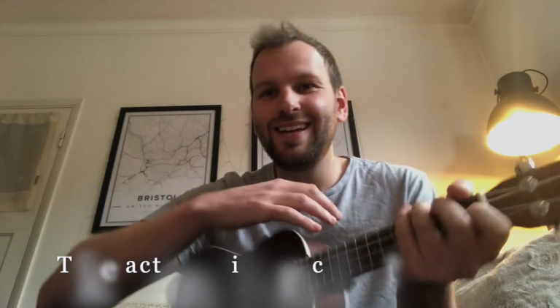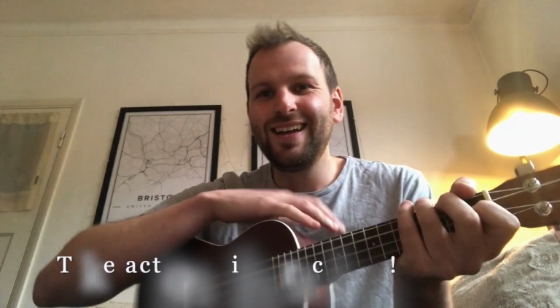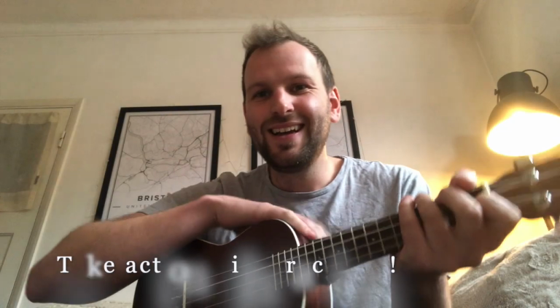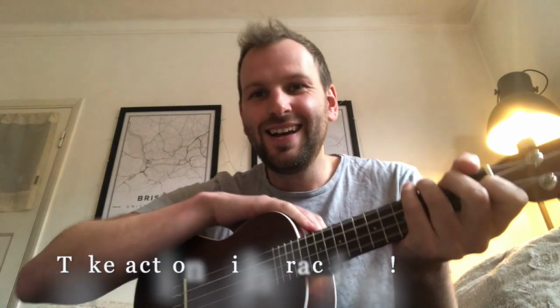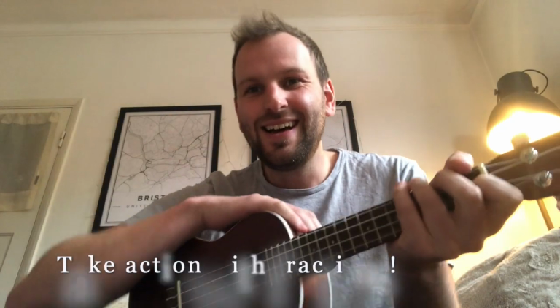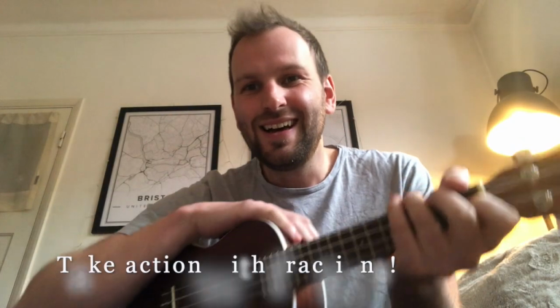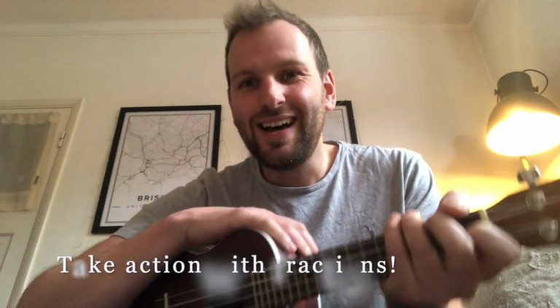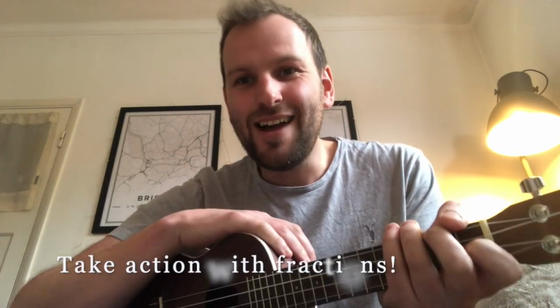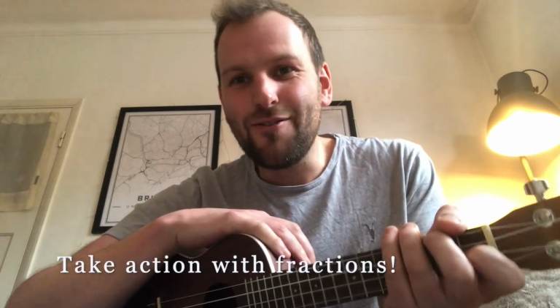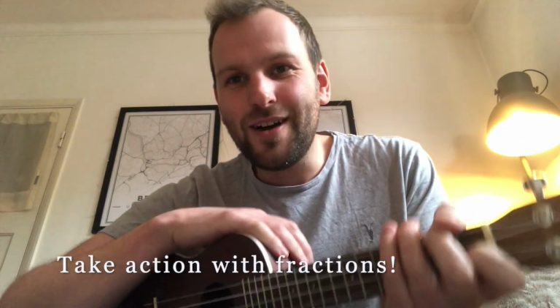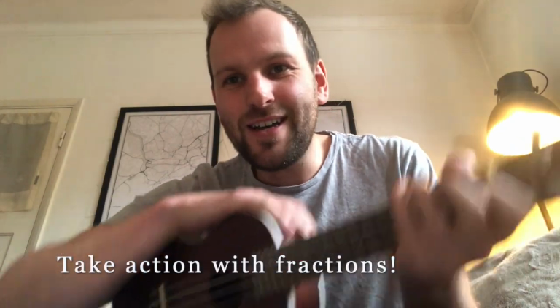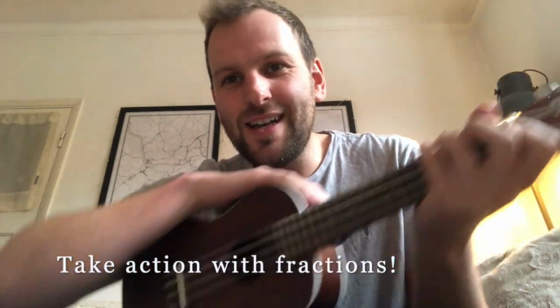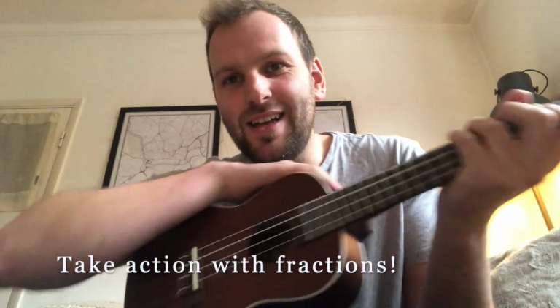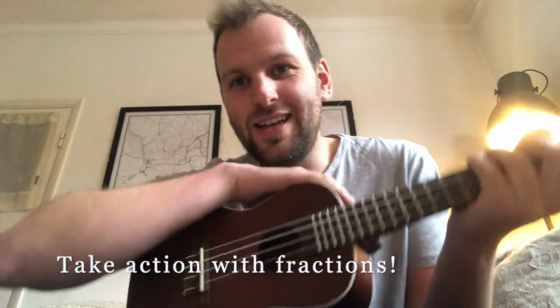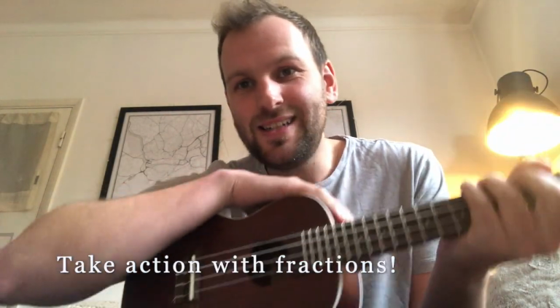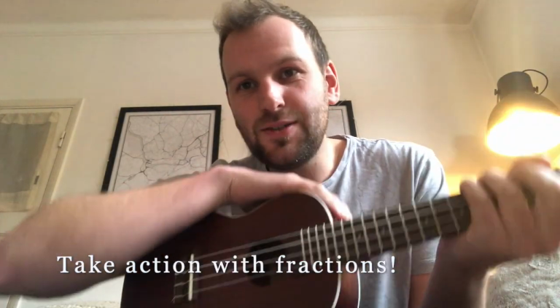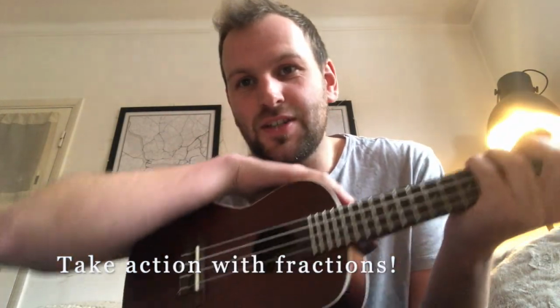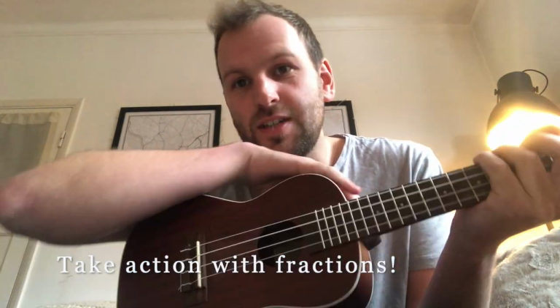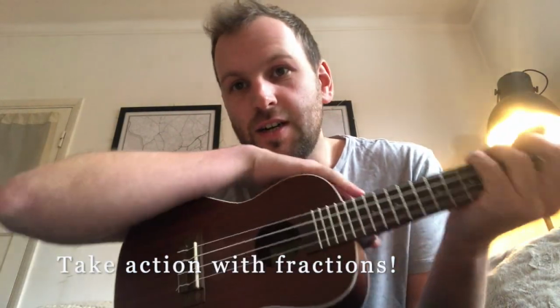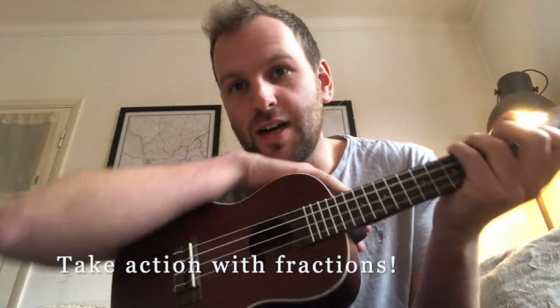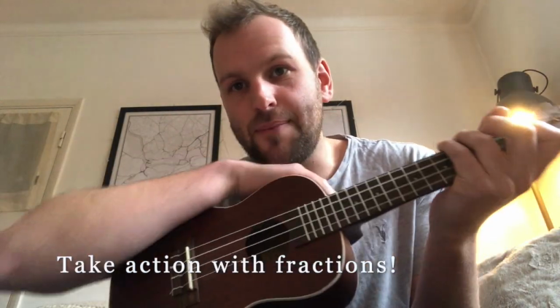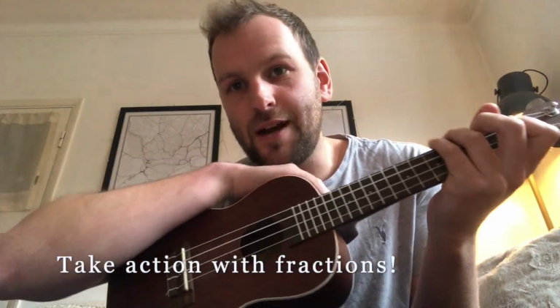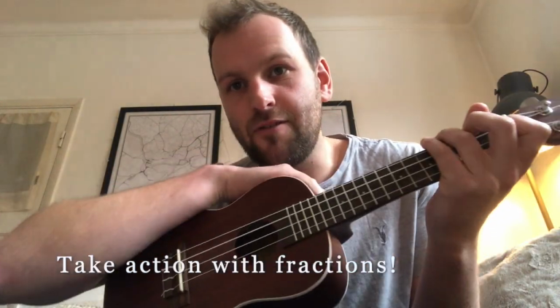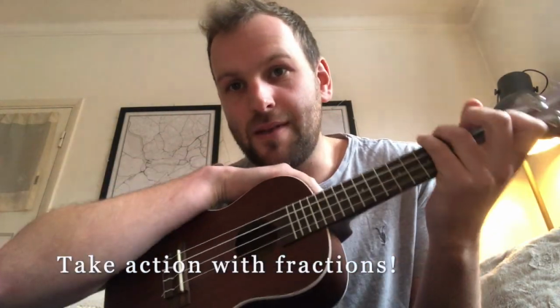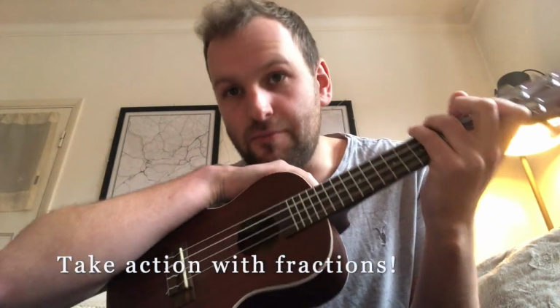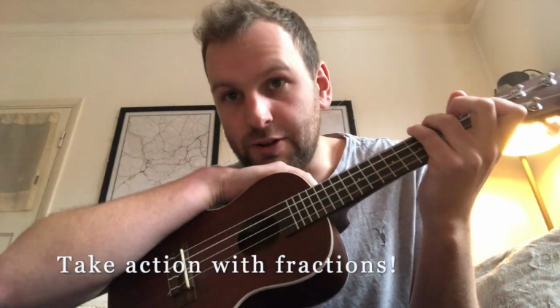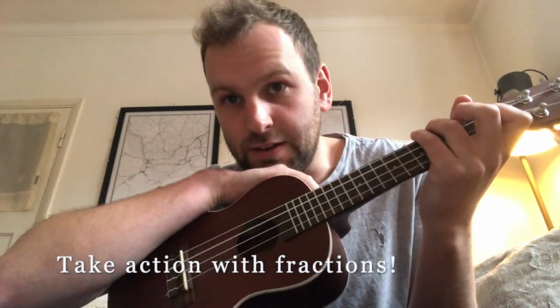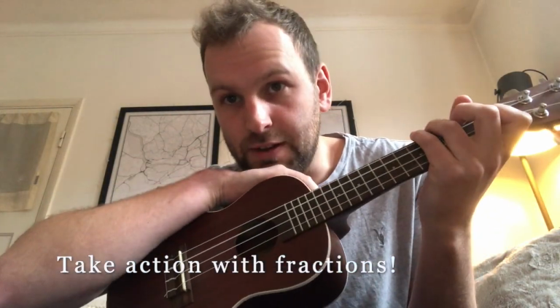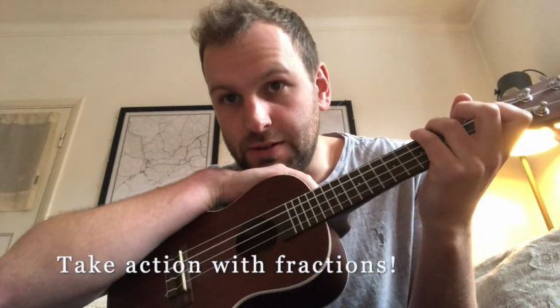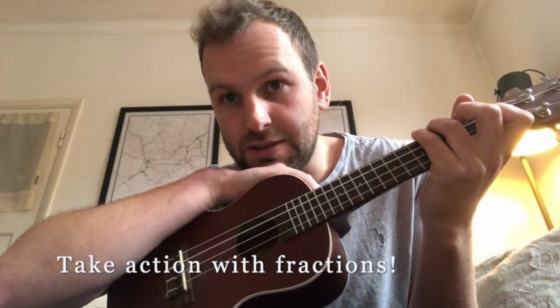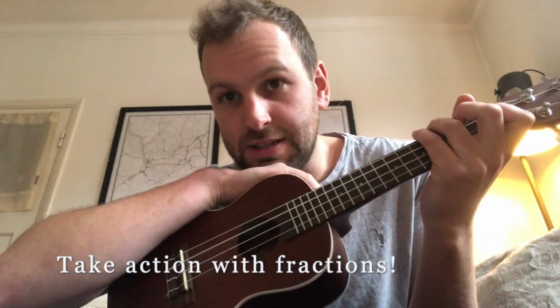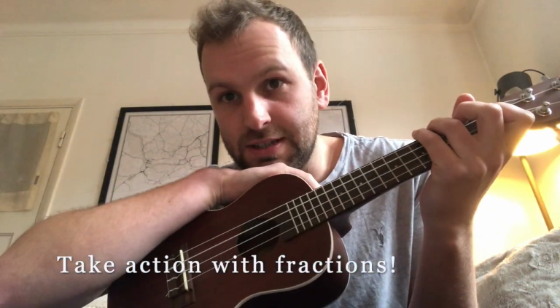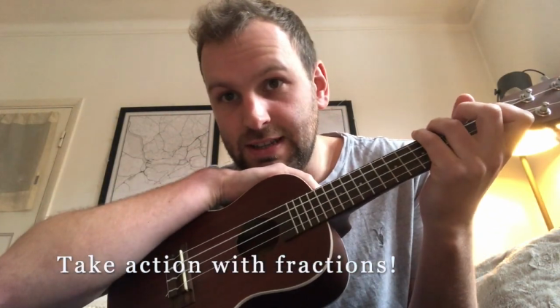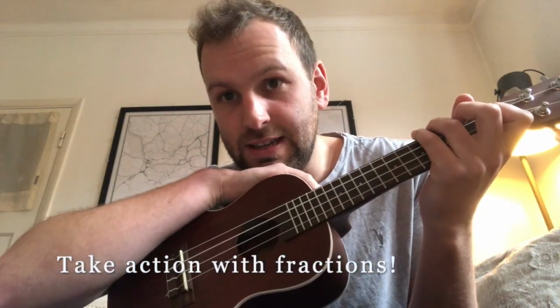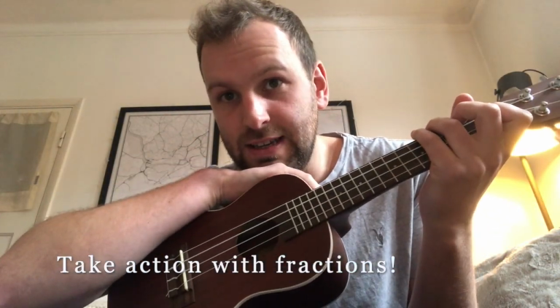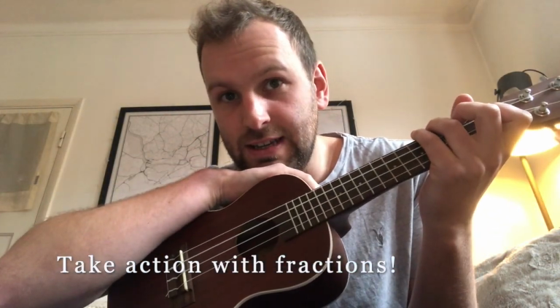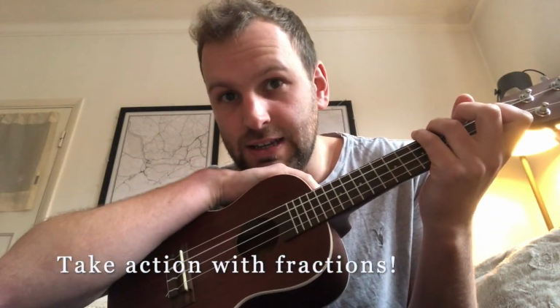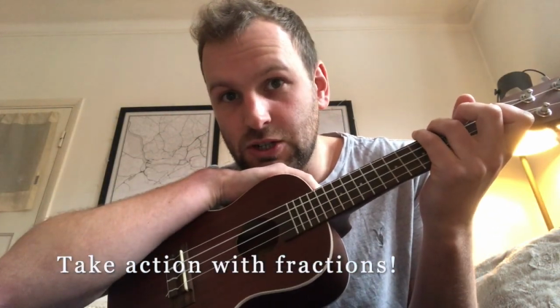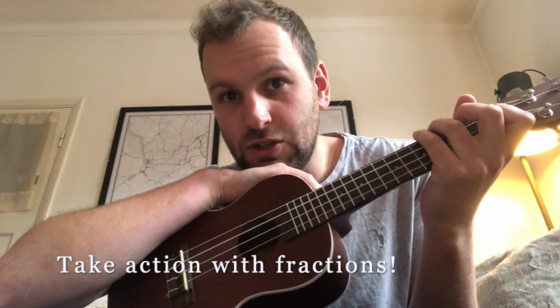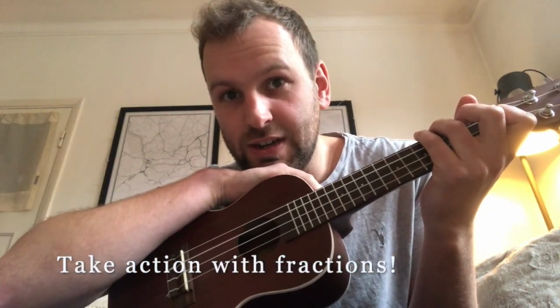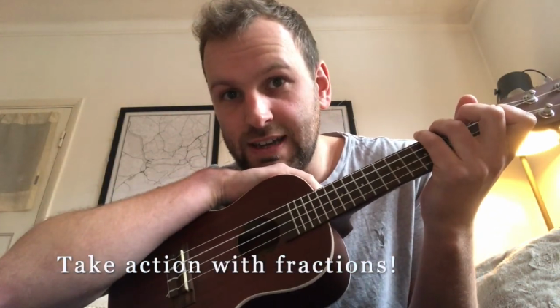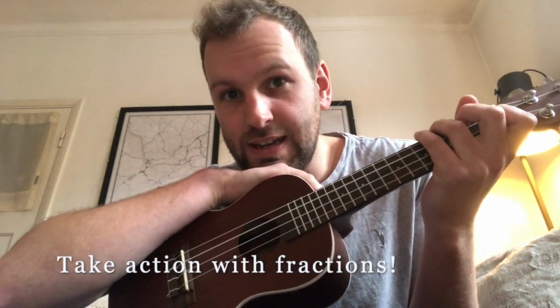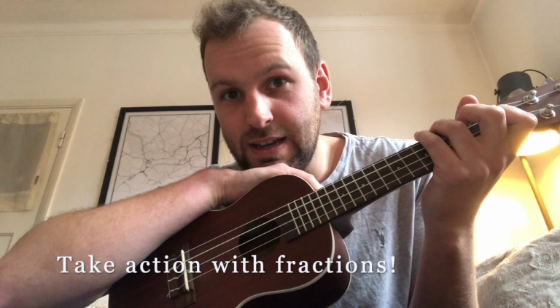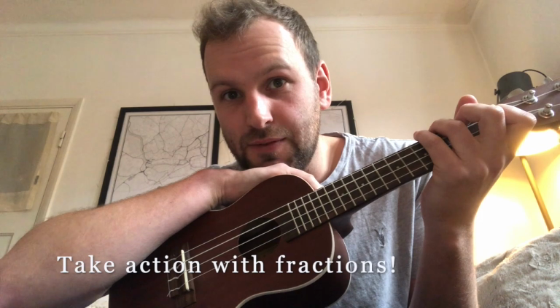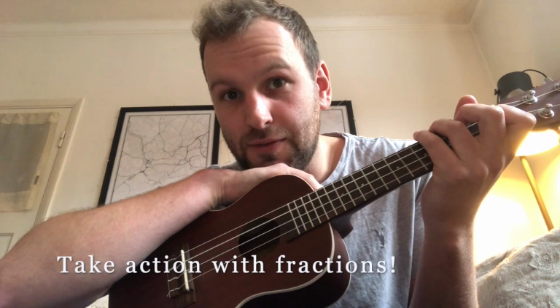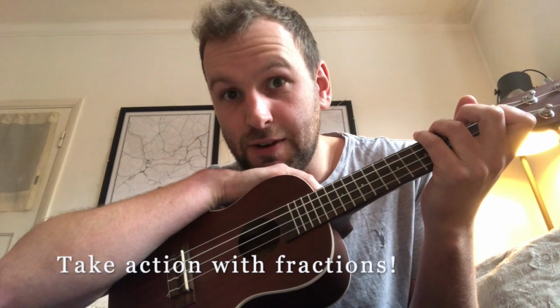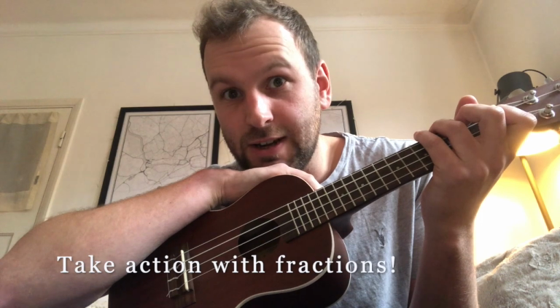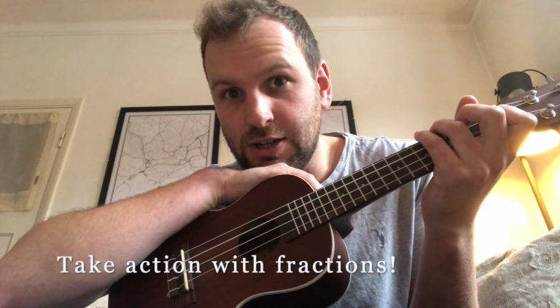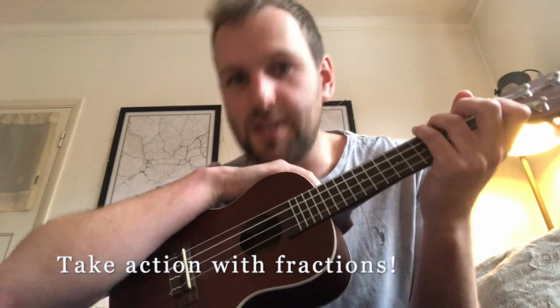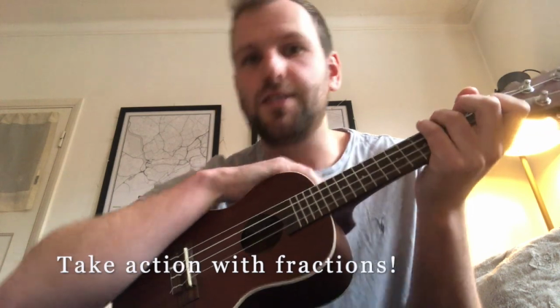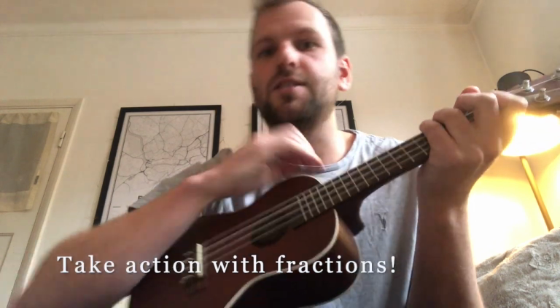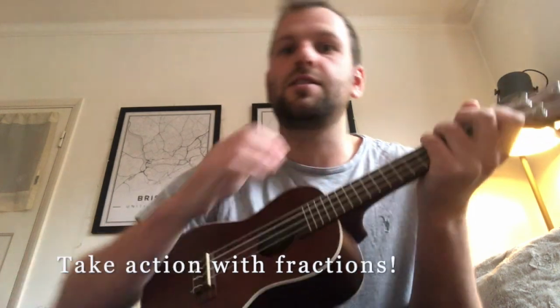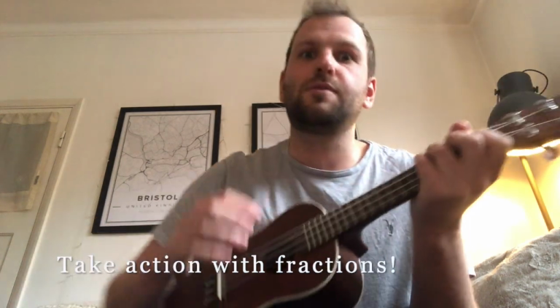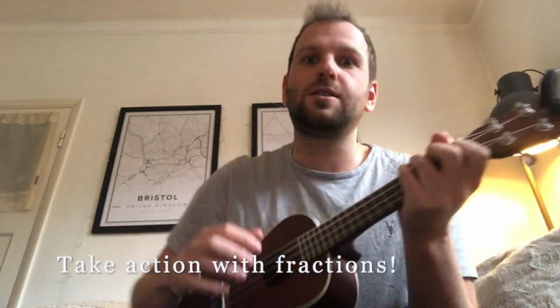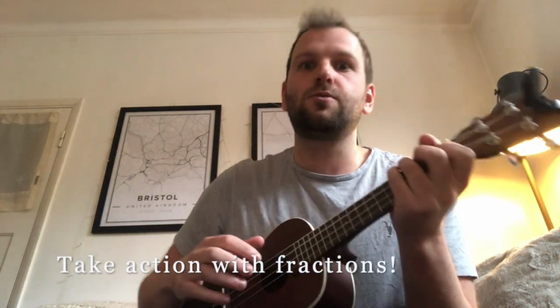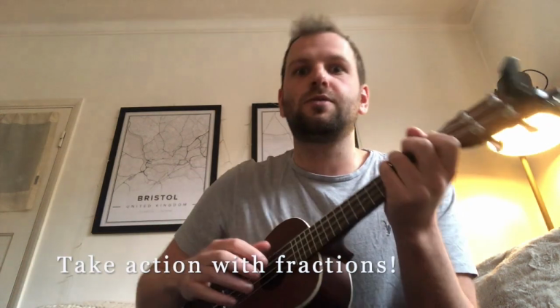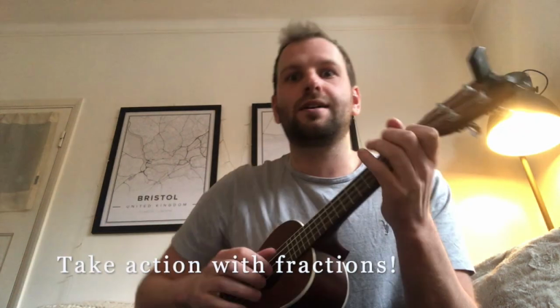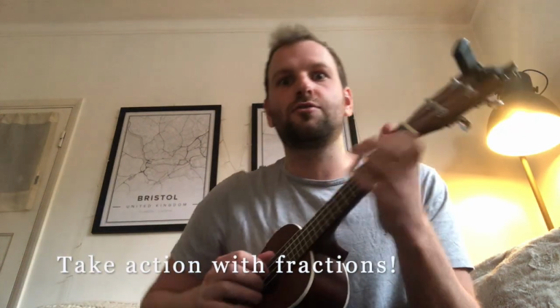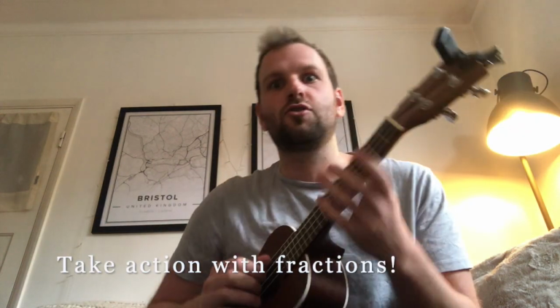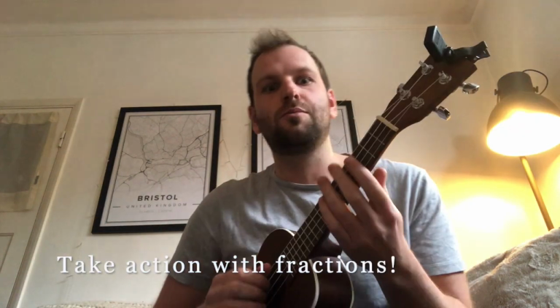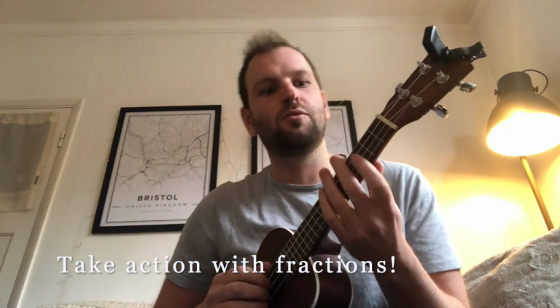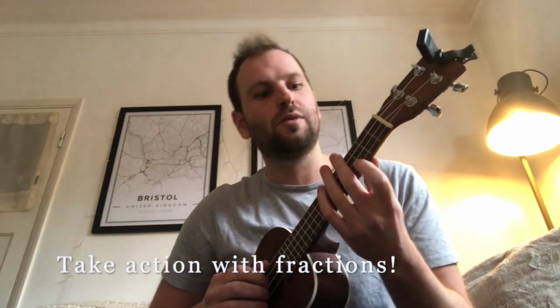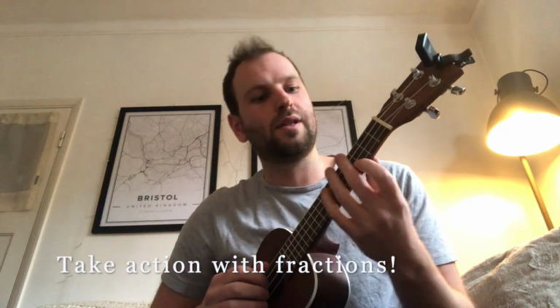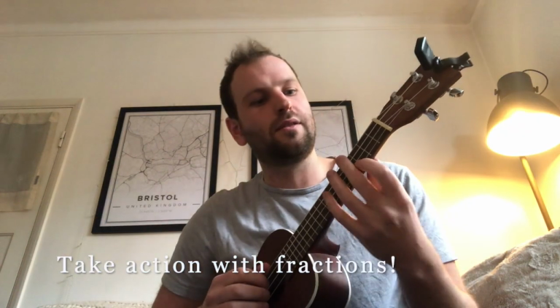Hi everyone, a little song about remembering those sneaky, tricky fractions that we all have trouble with.